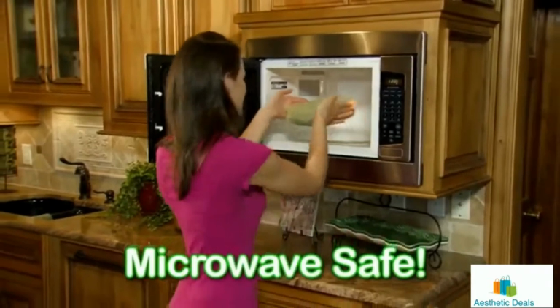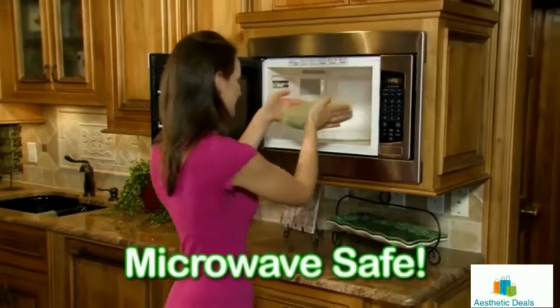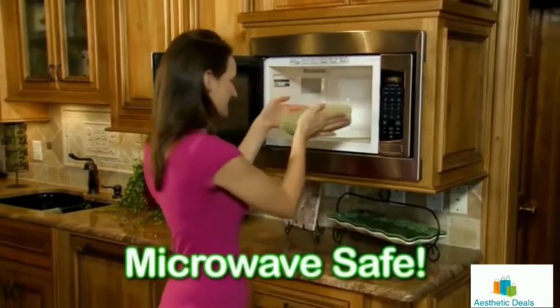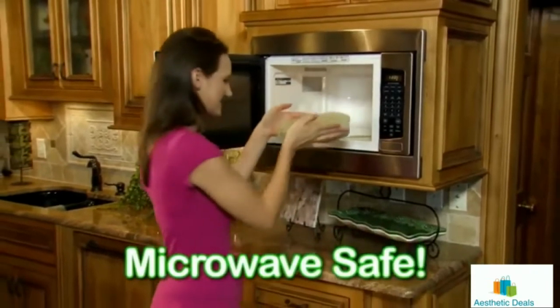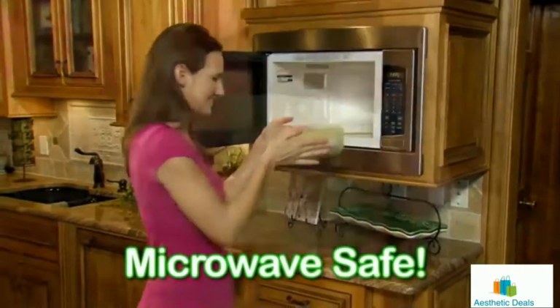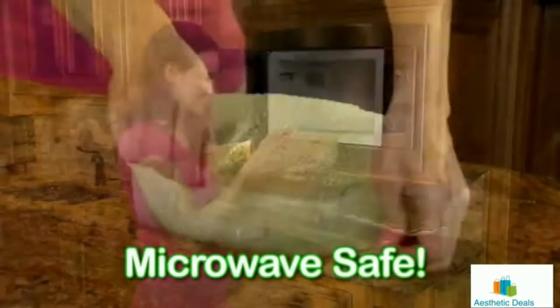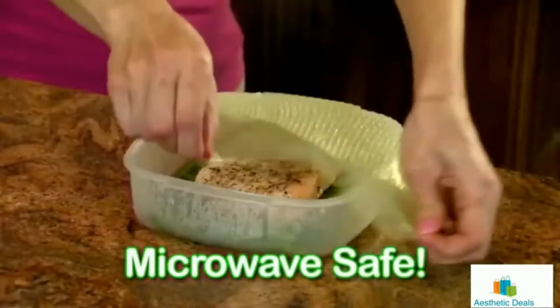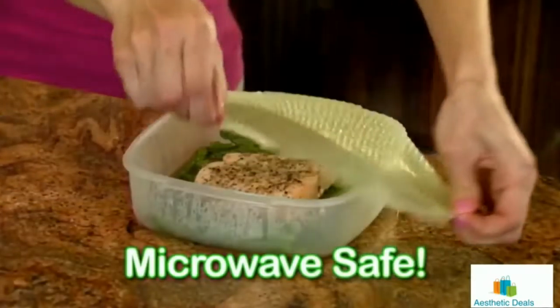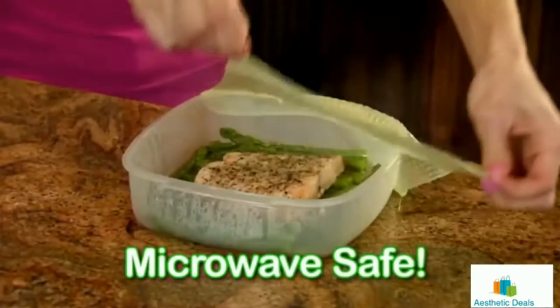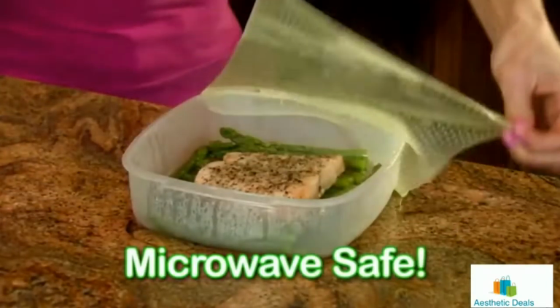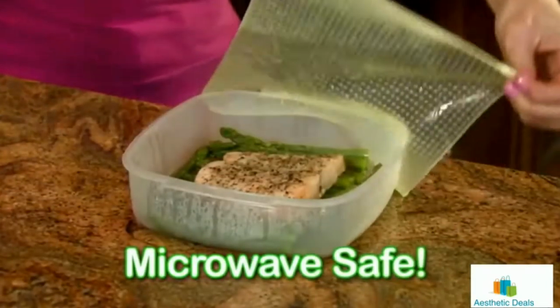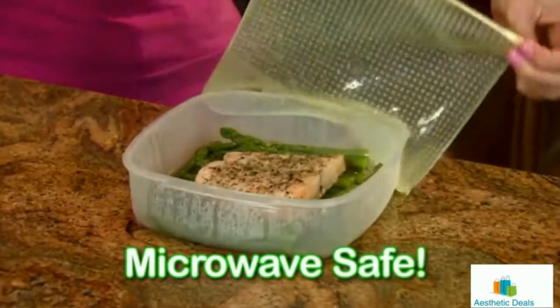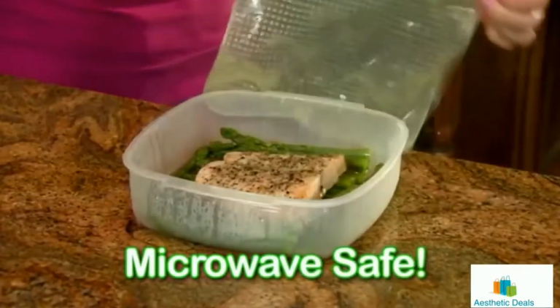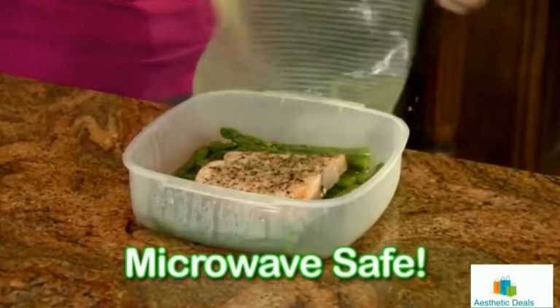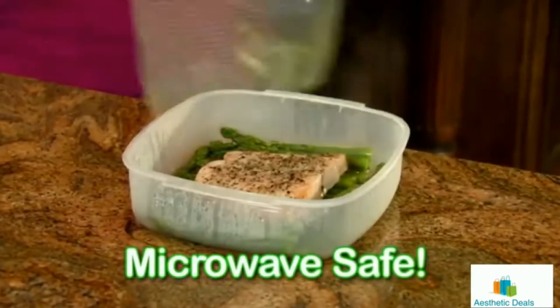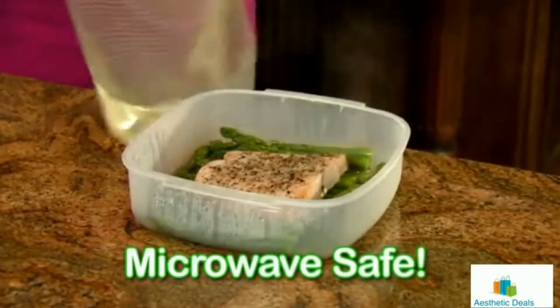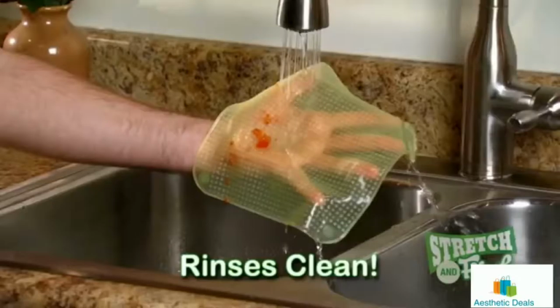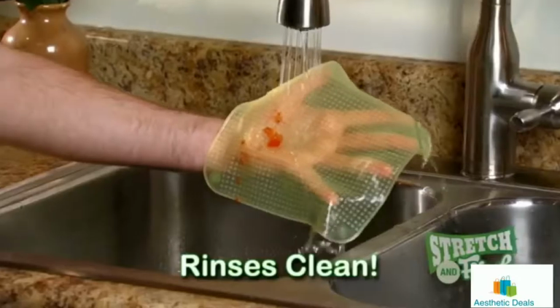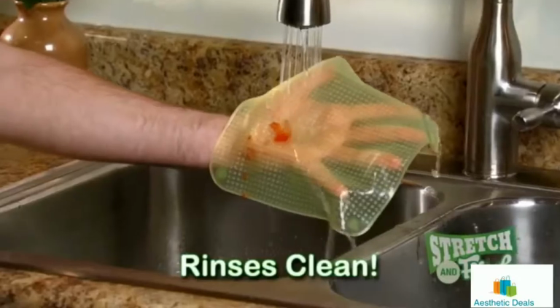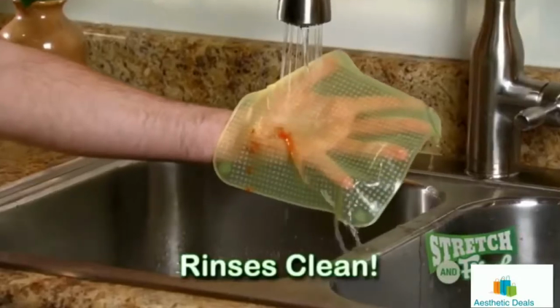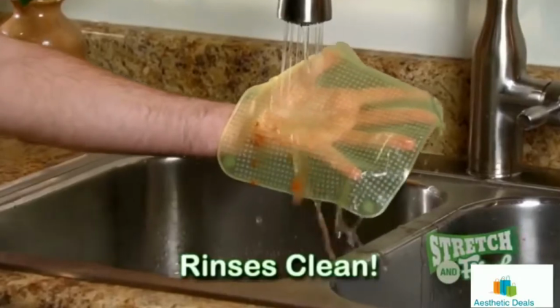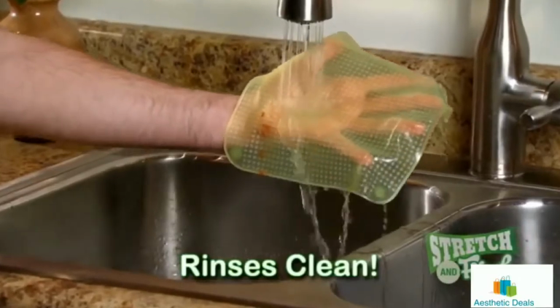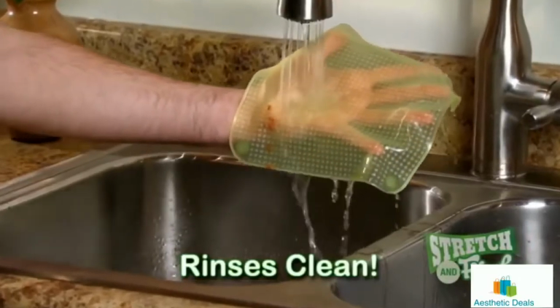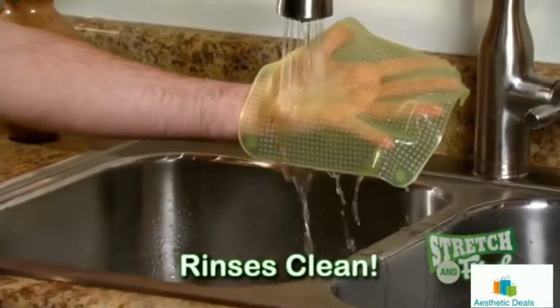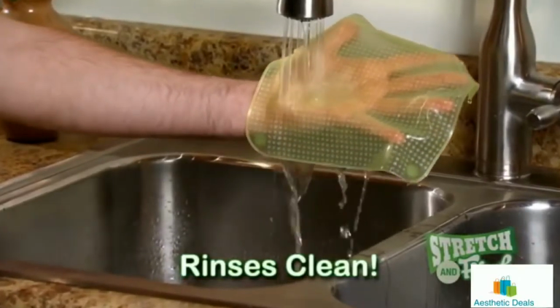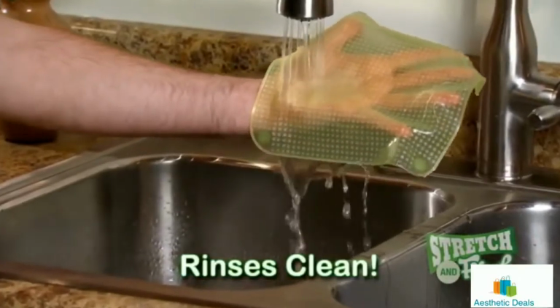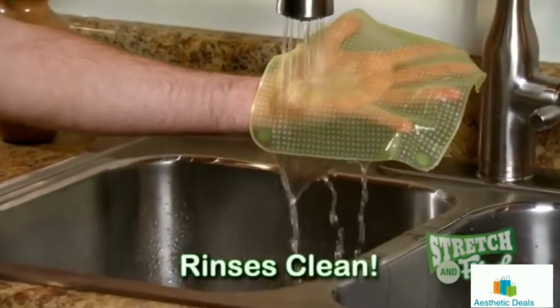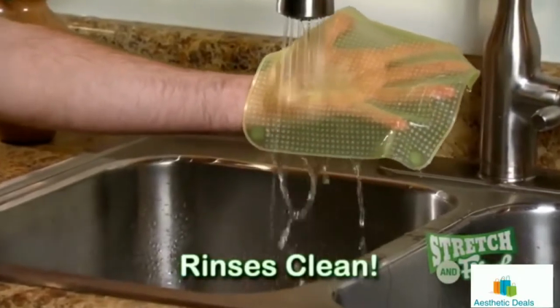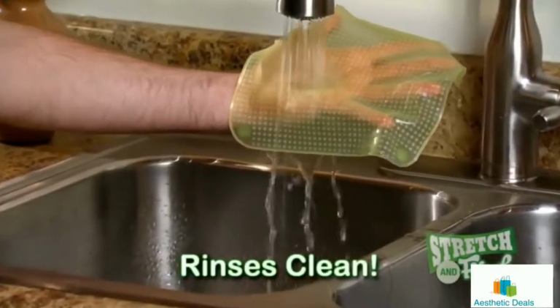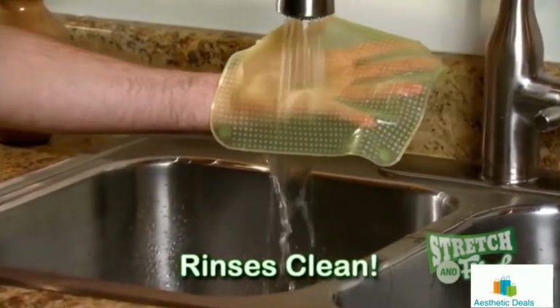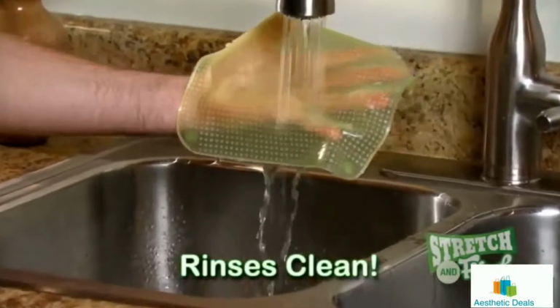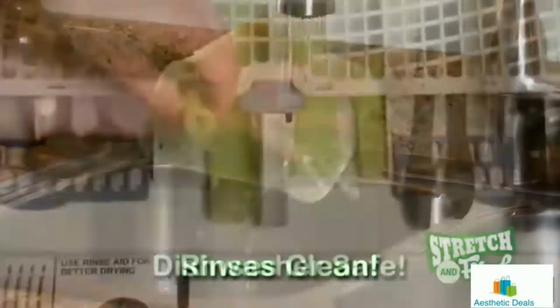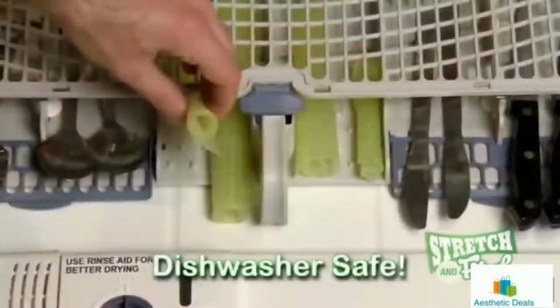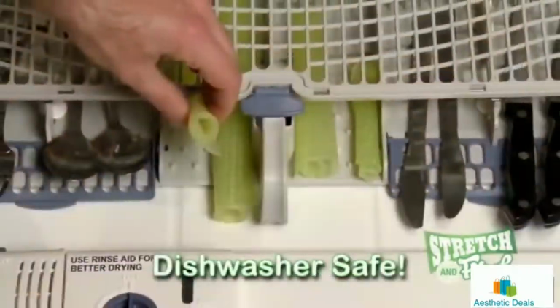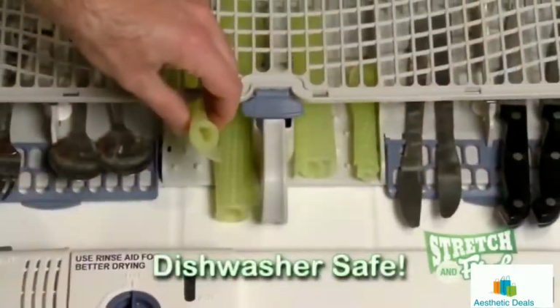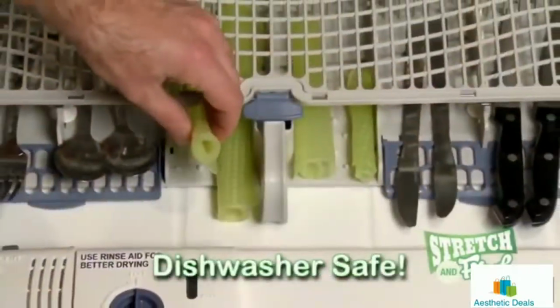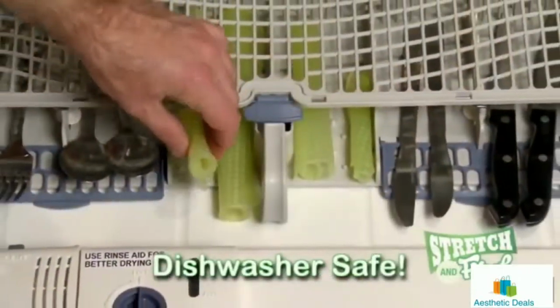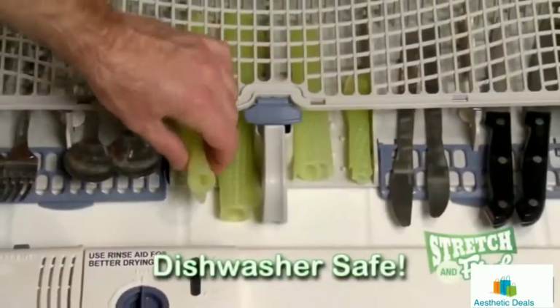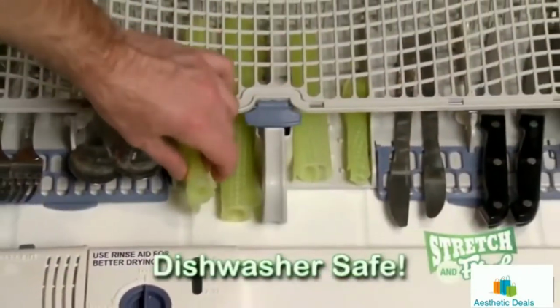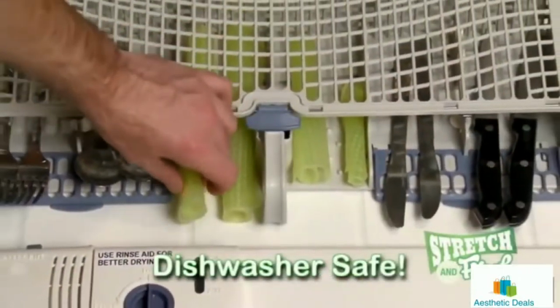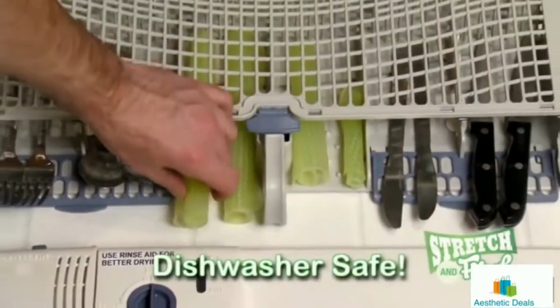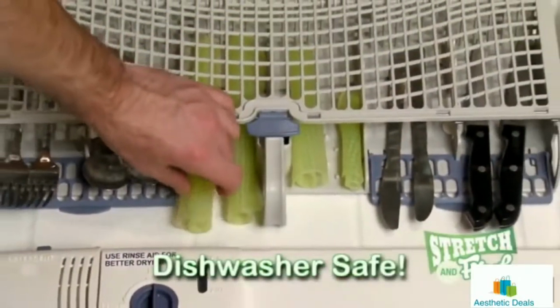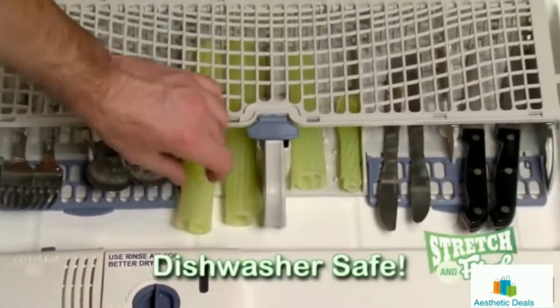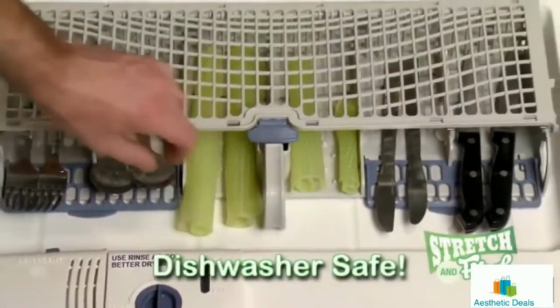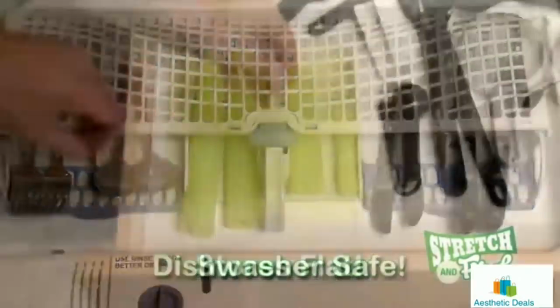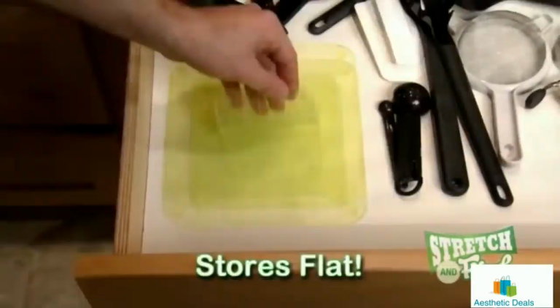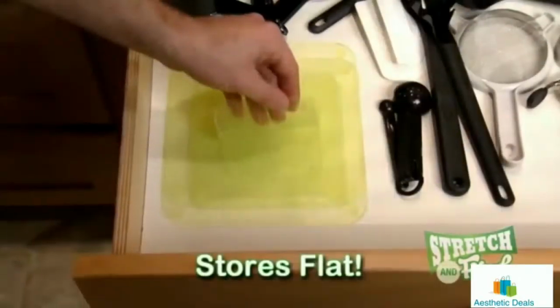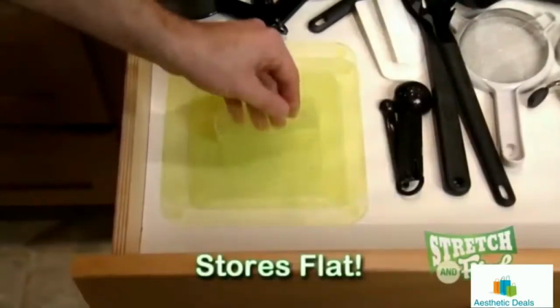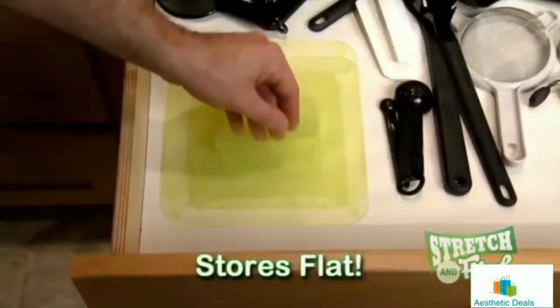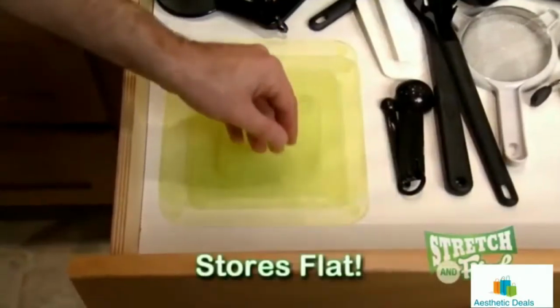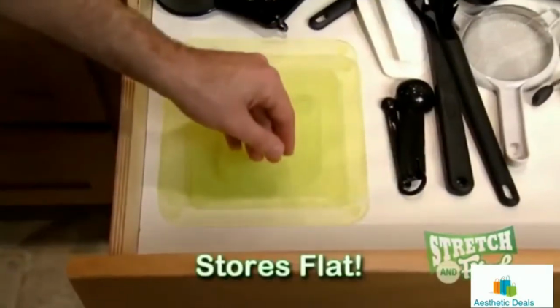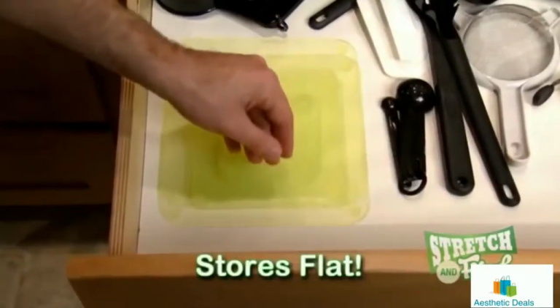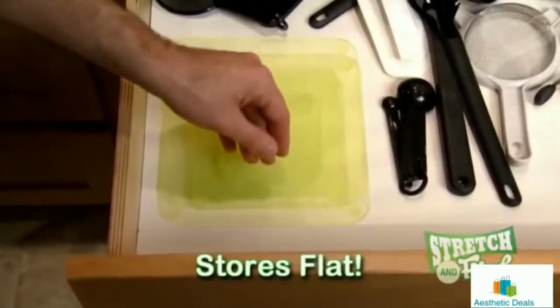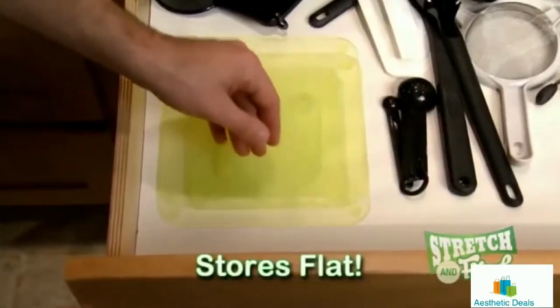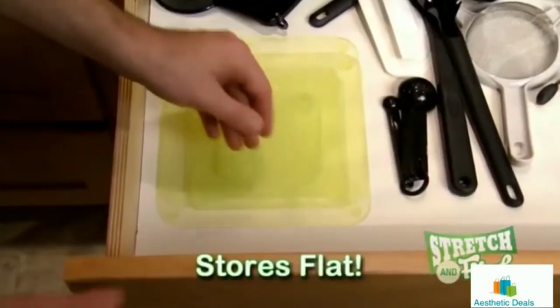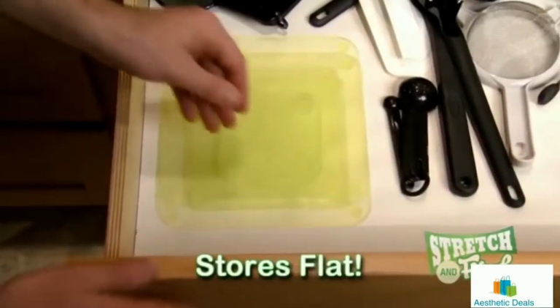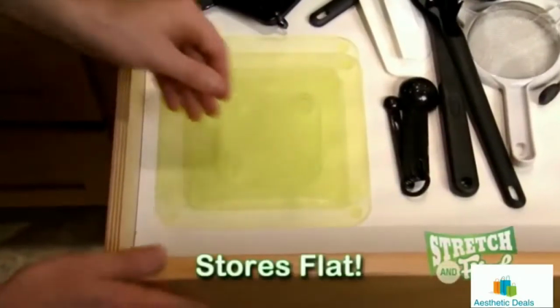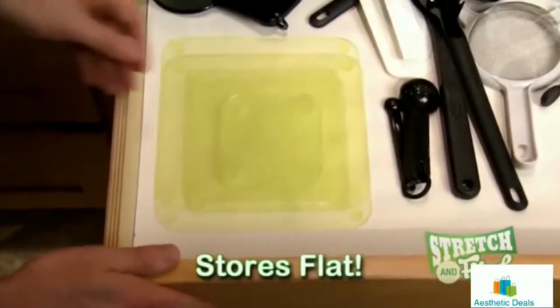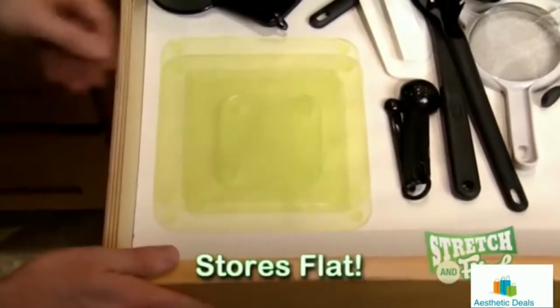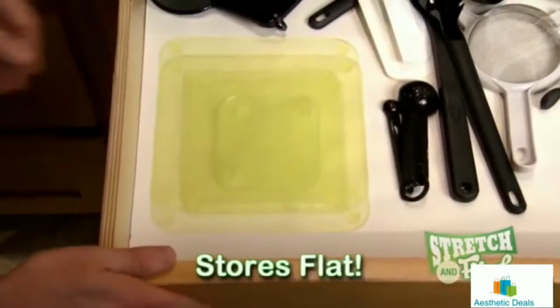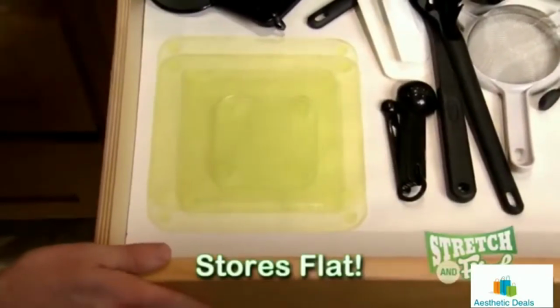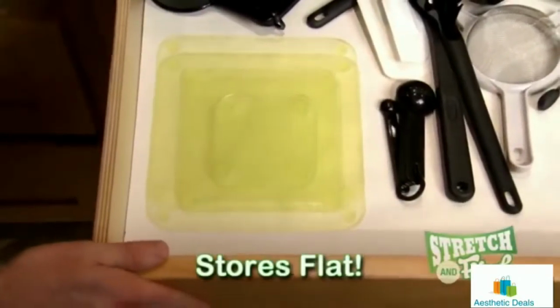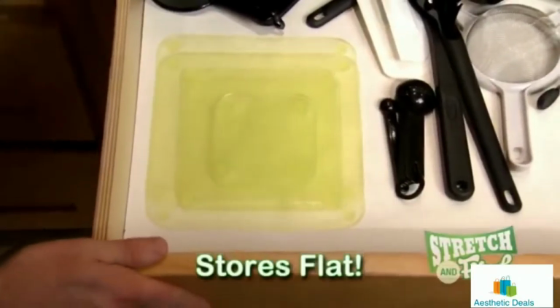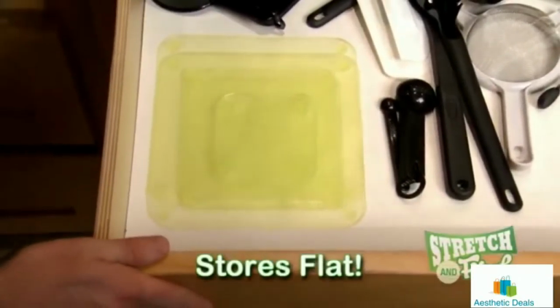It rinses clean in seconds, it's dishwasher safe, and stores flat in any drawer.